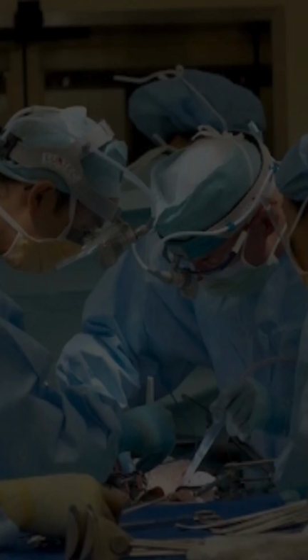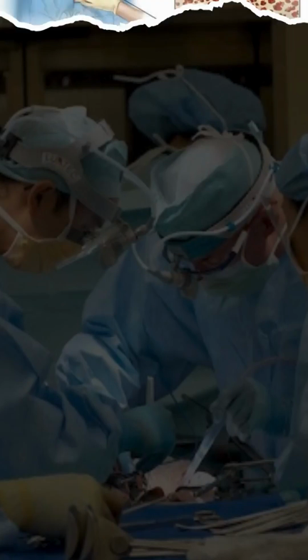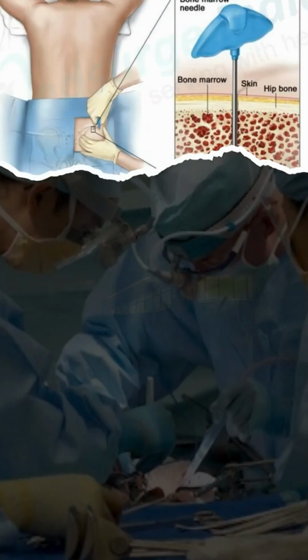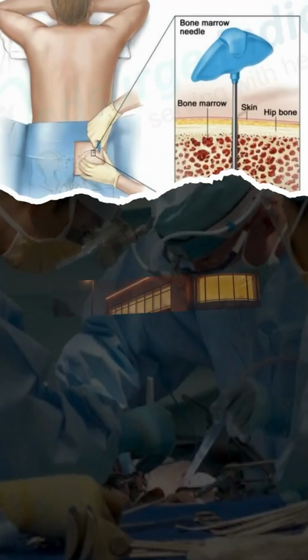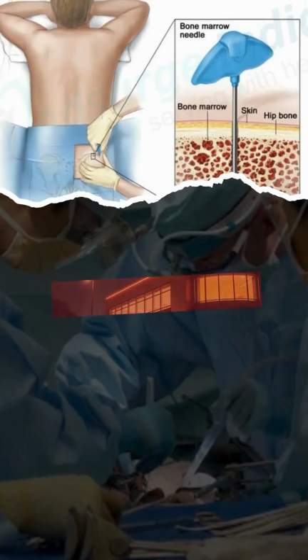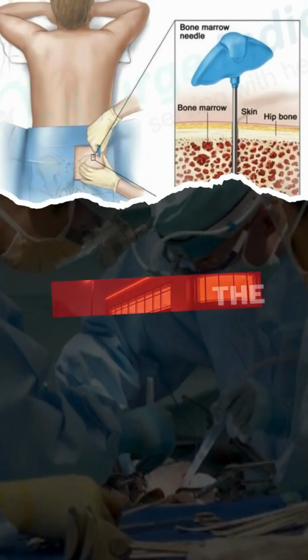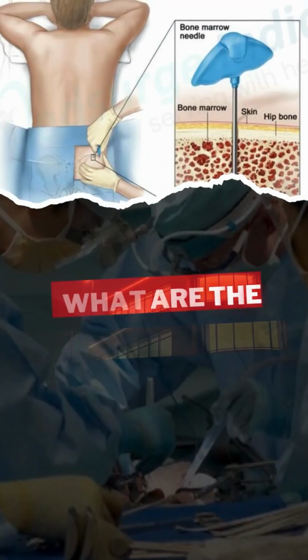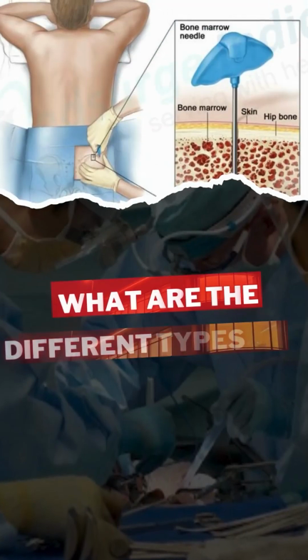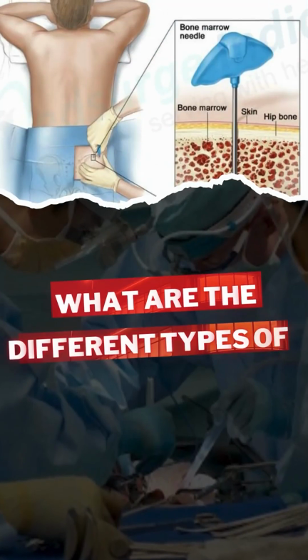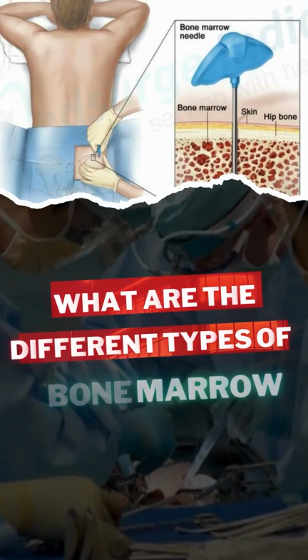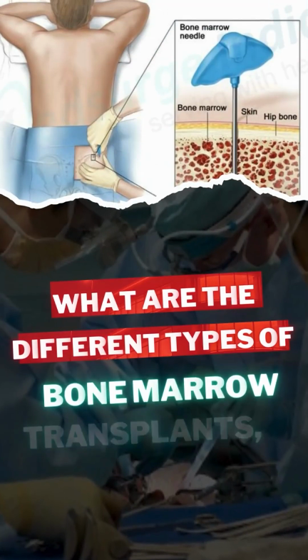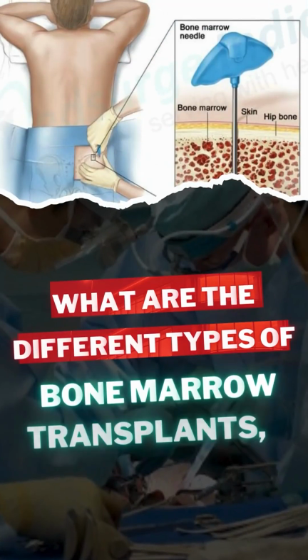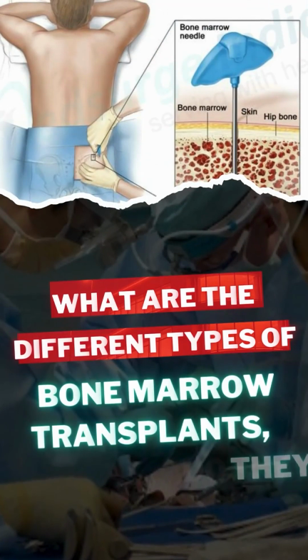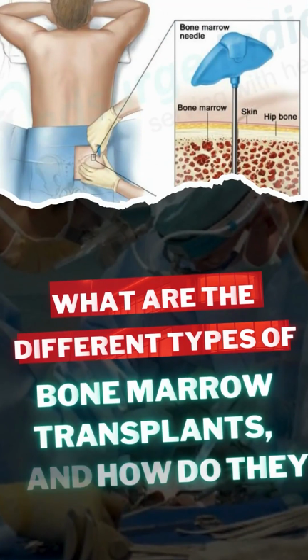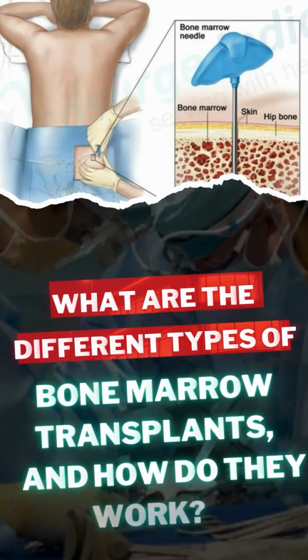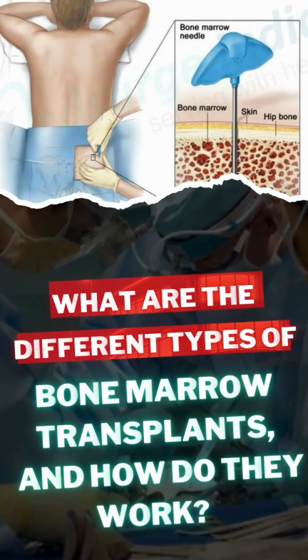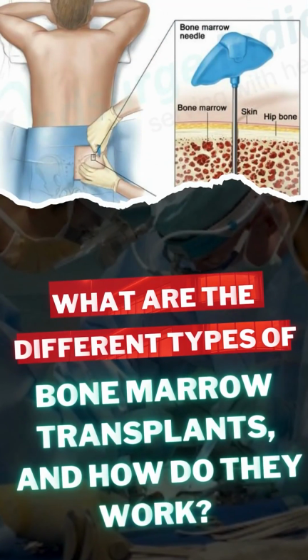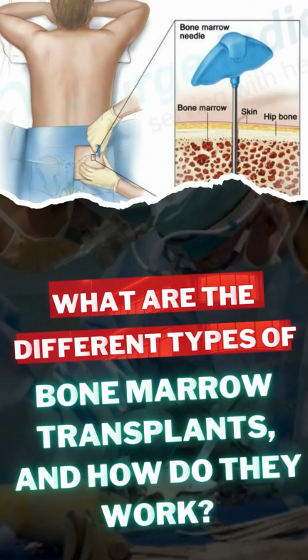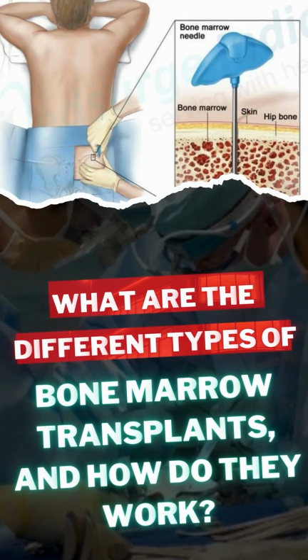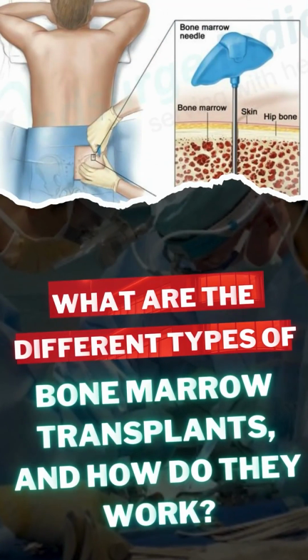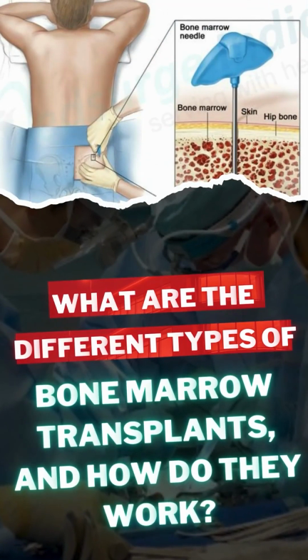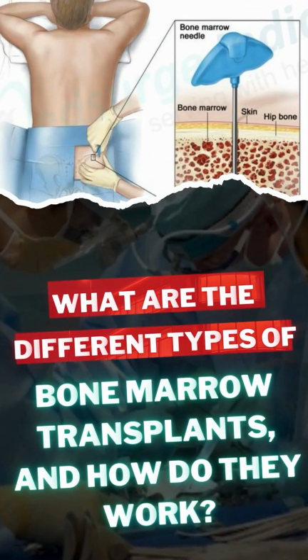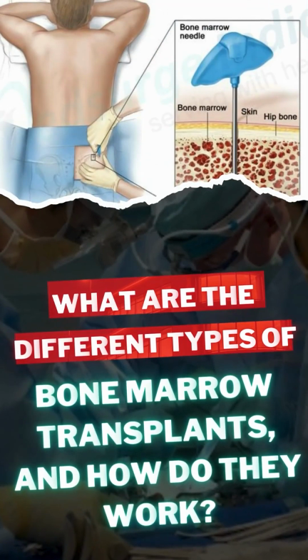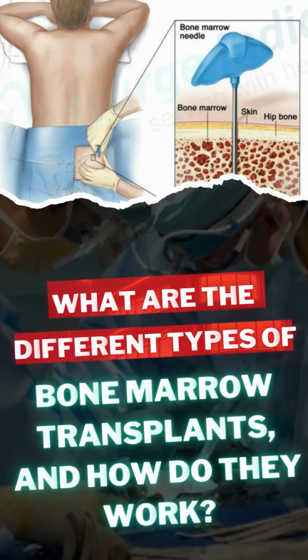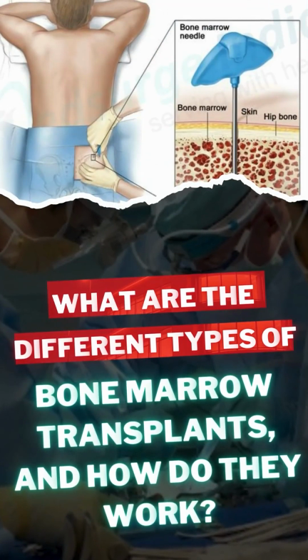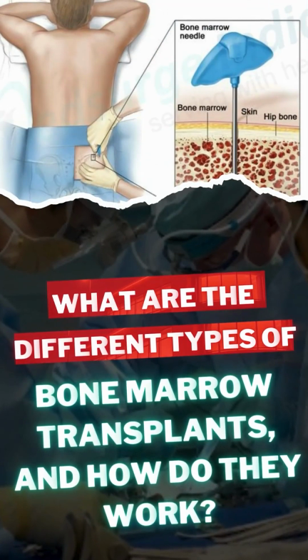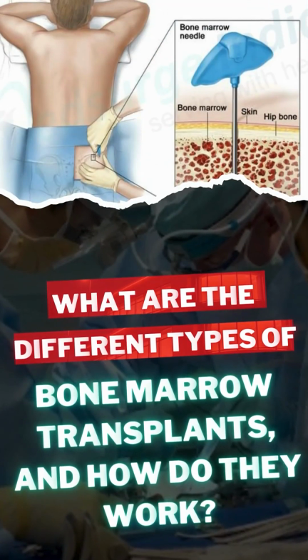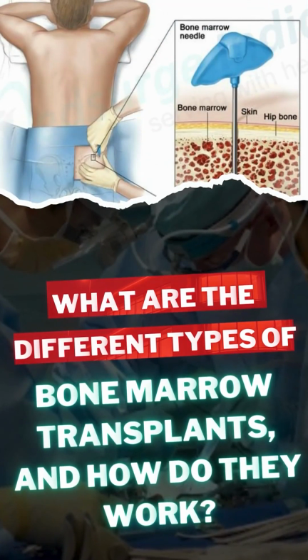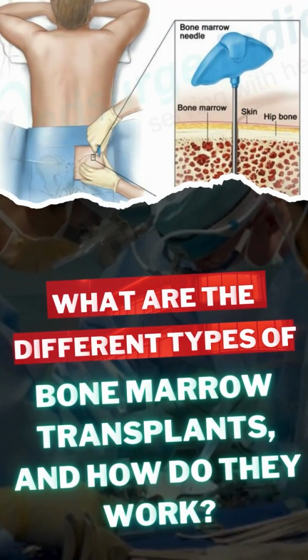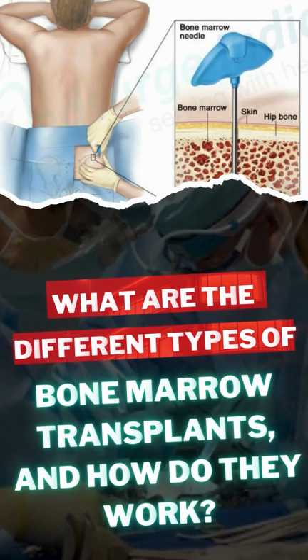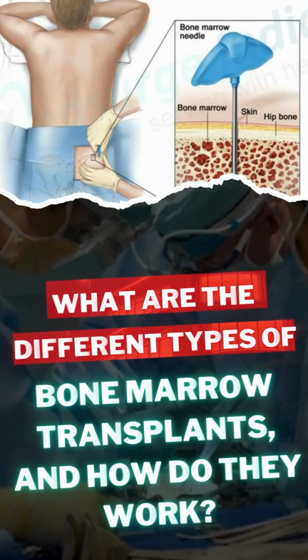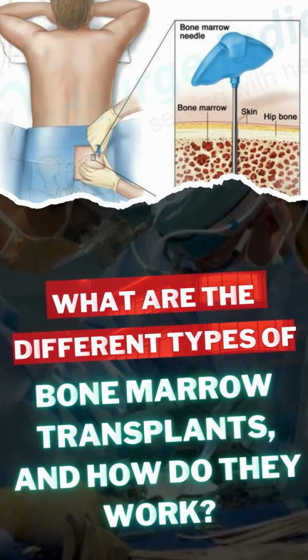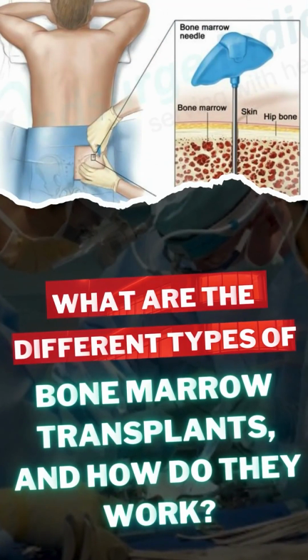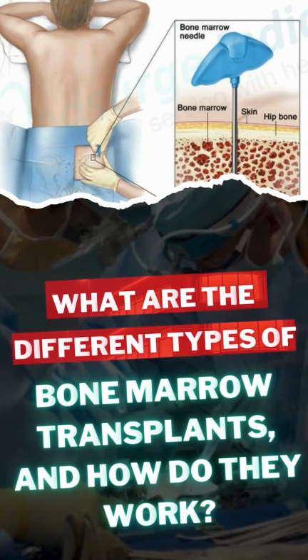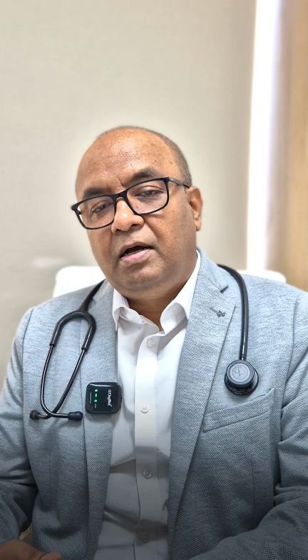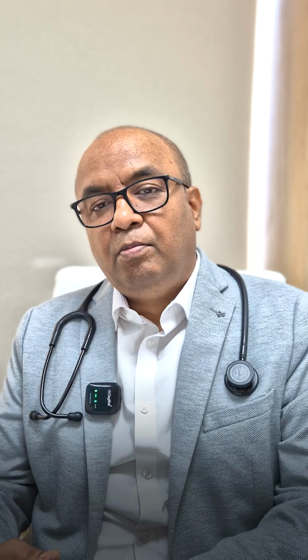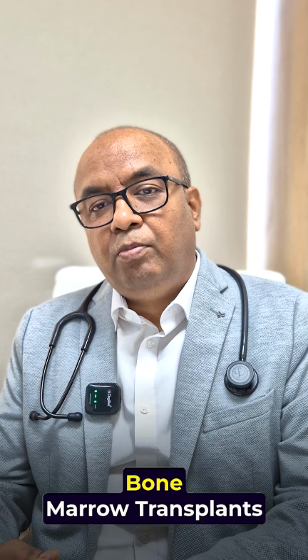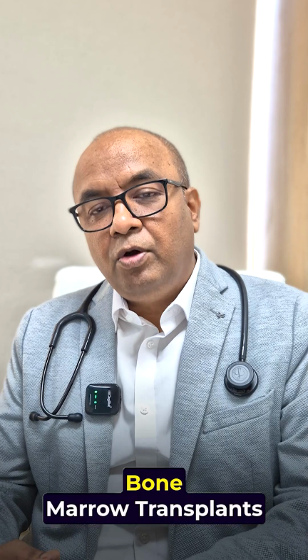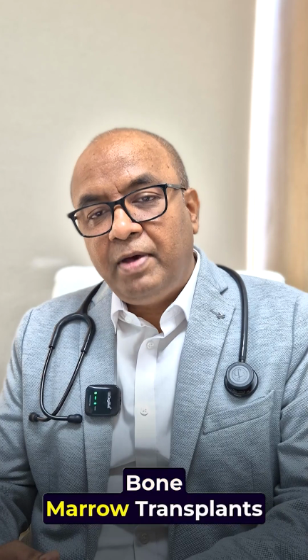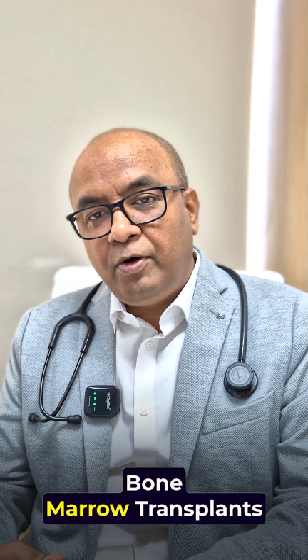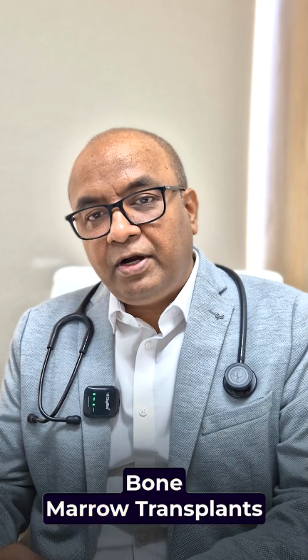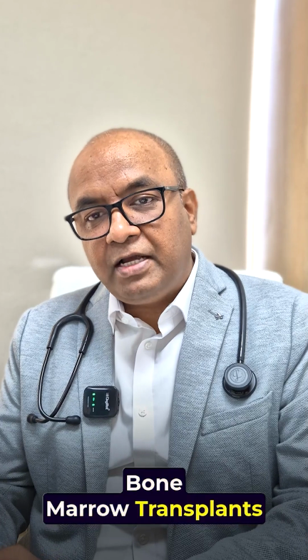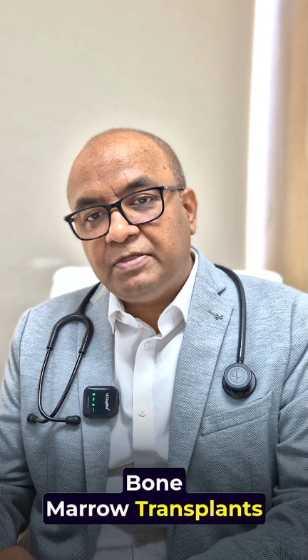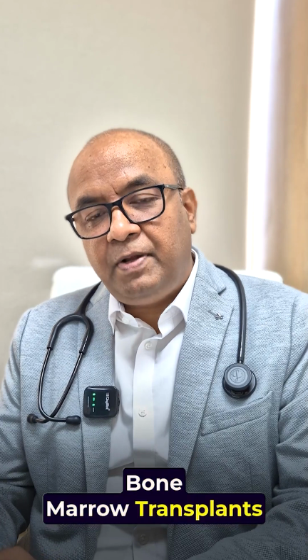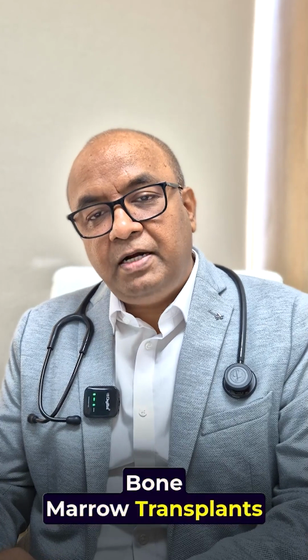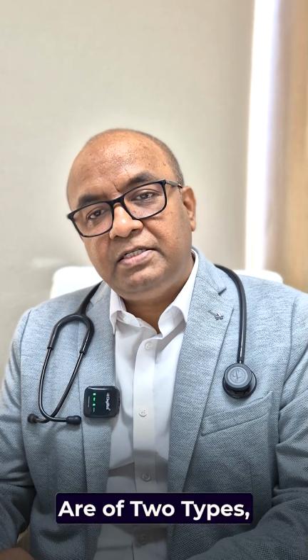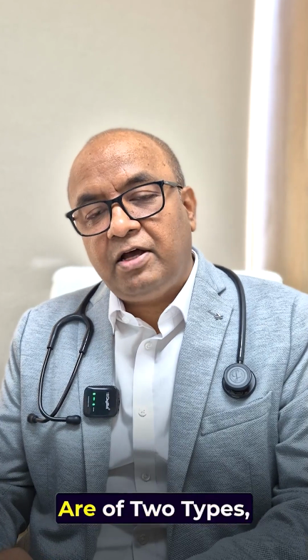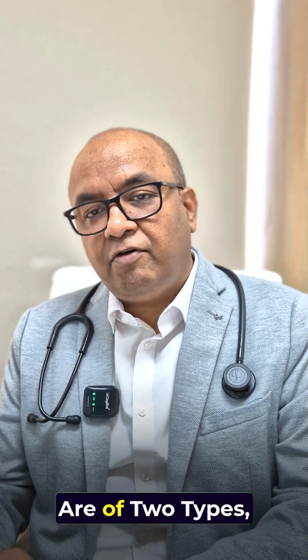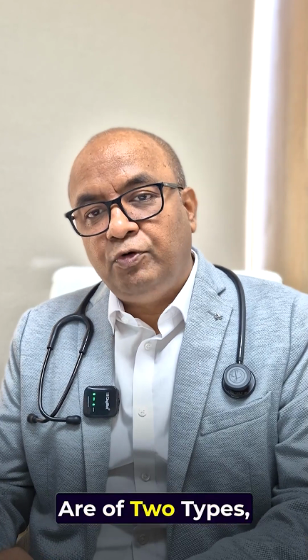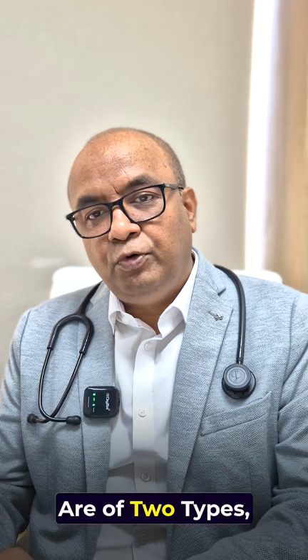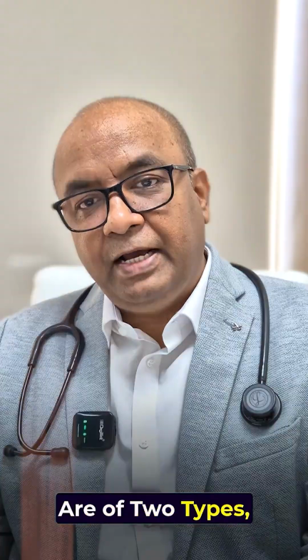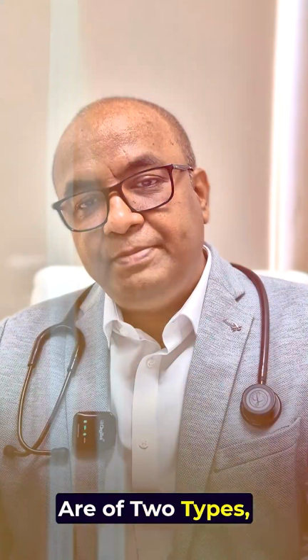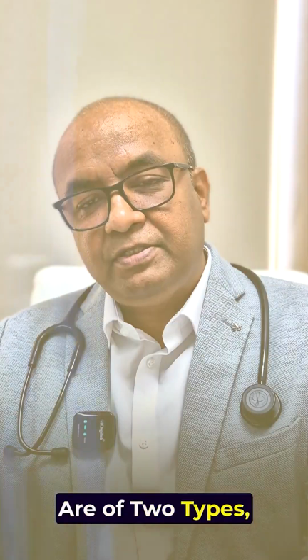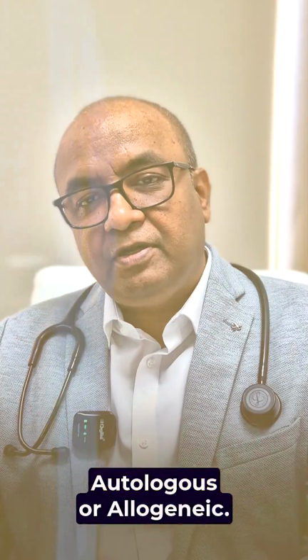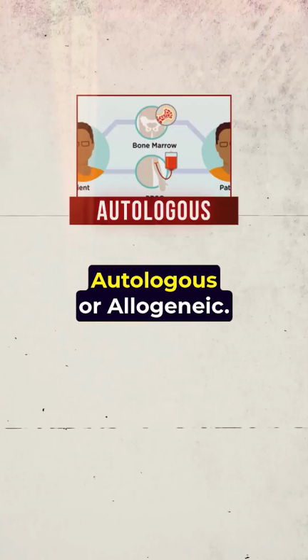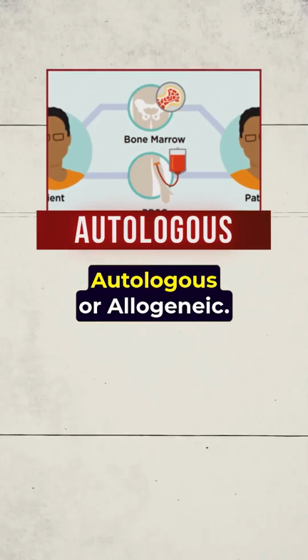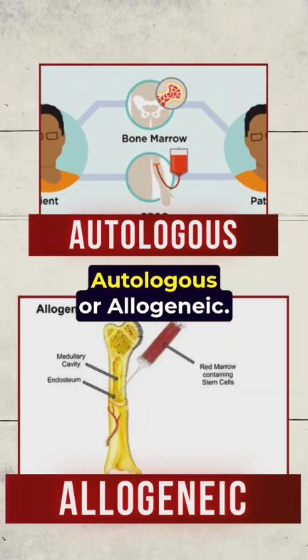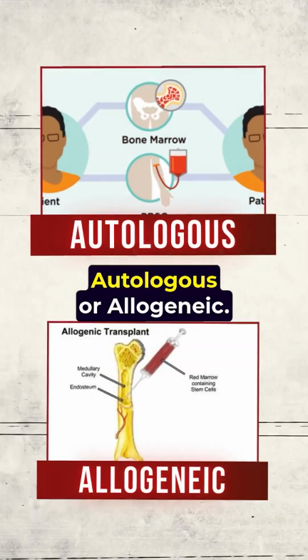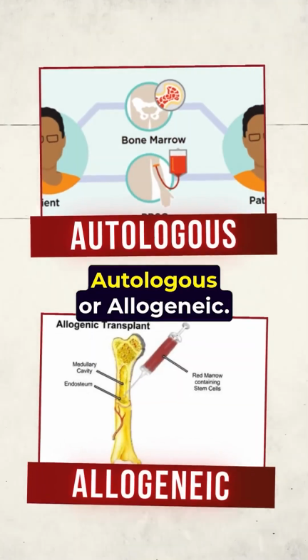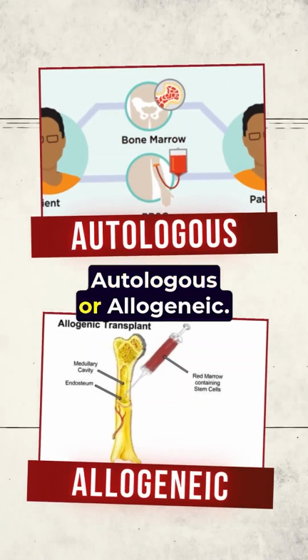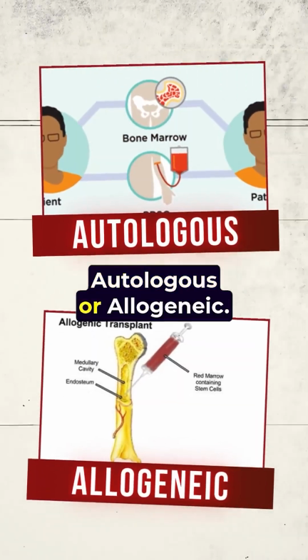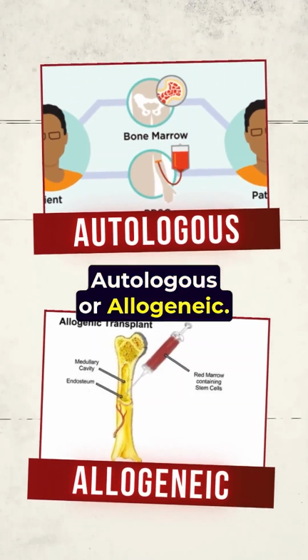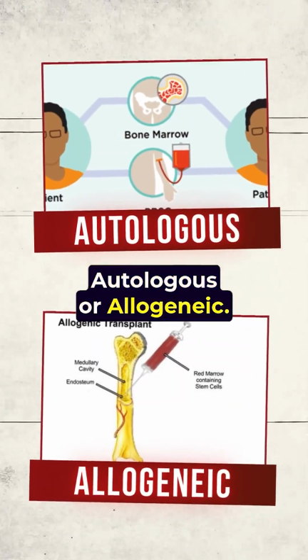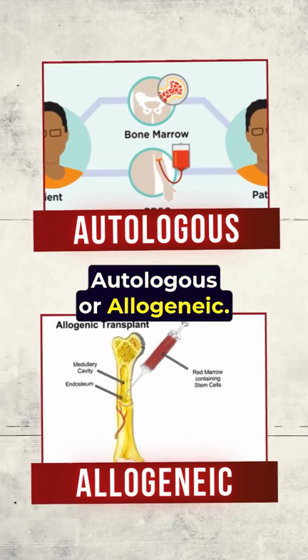What are the different types of bone marrow transplants and how do they work? Bone marrow transplants are of two types: autologous or allogeneic.